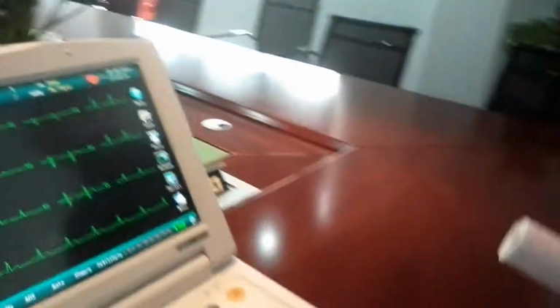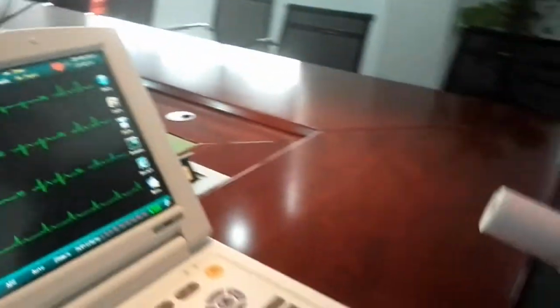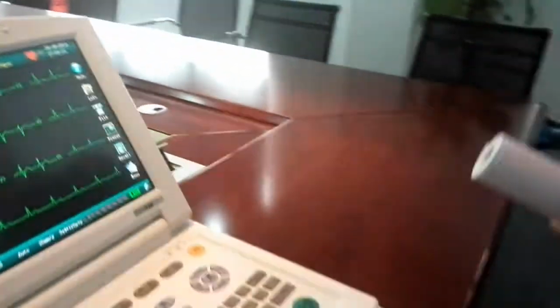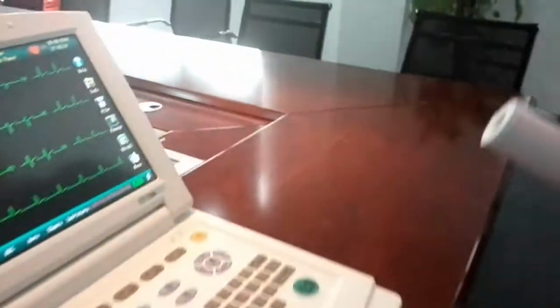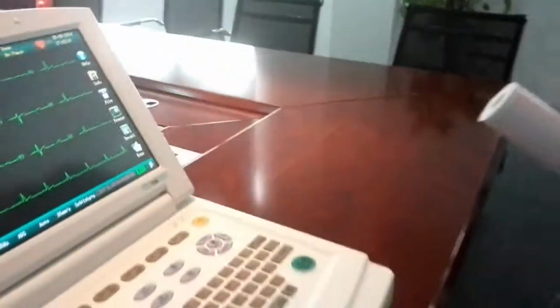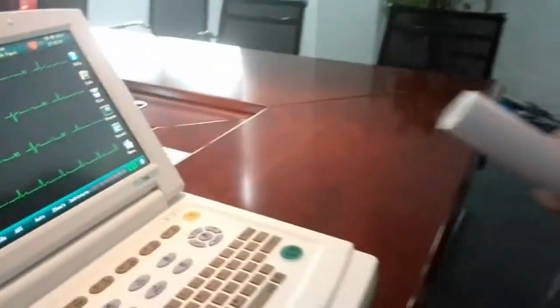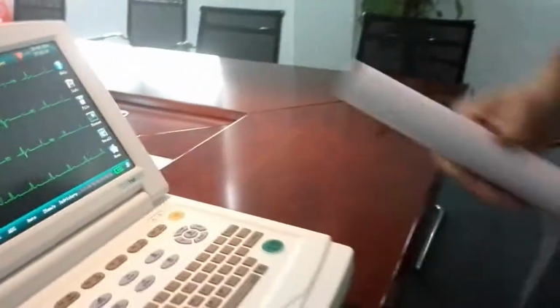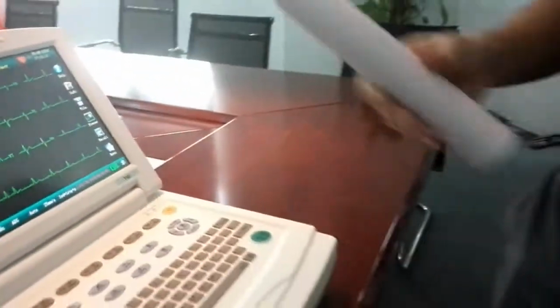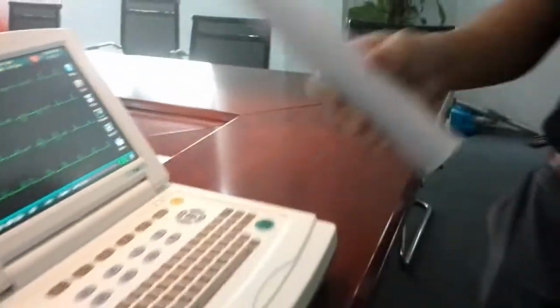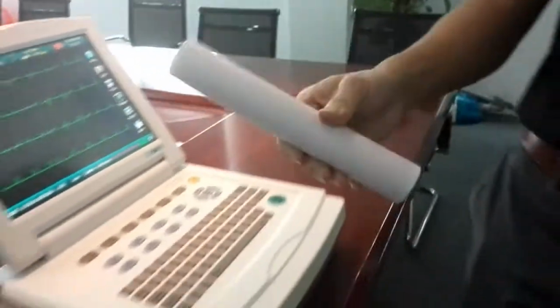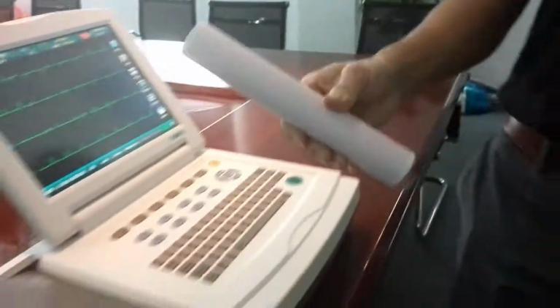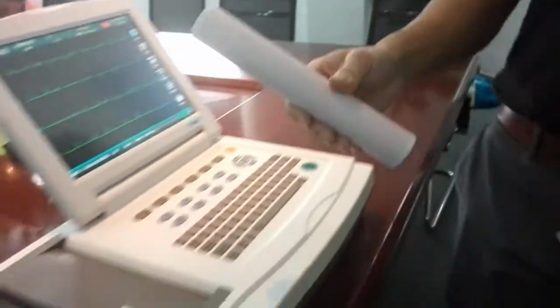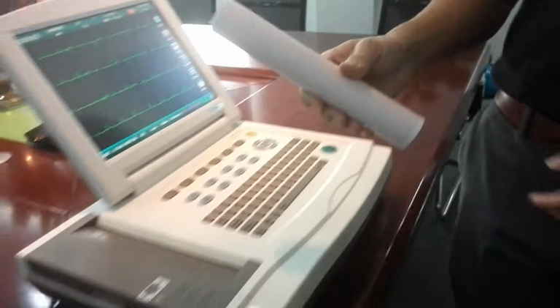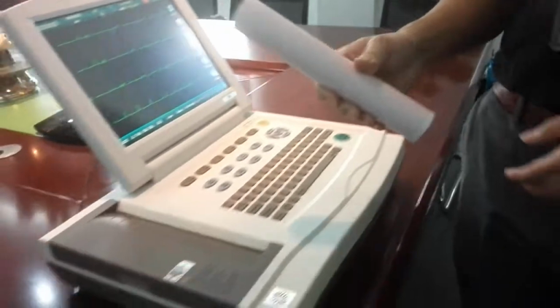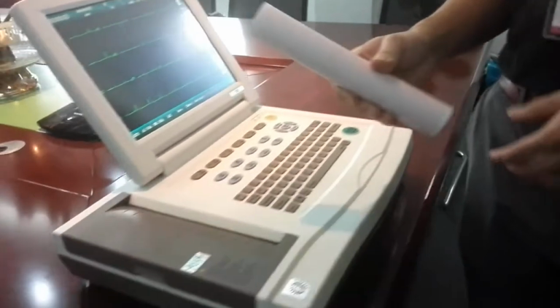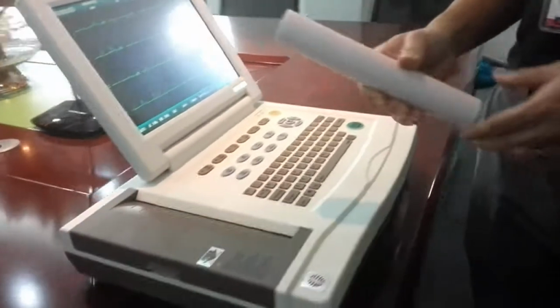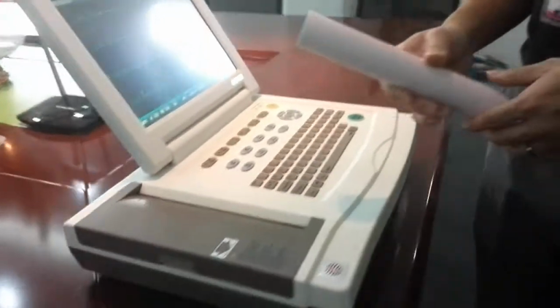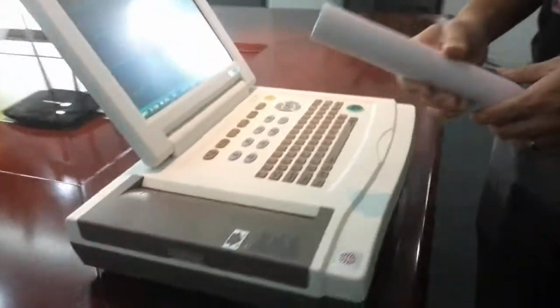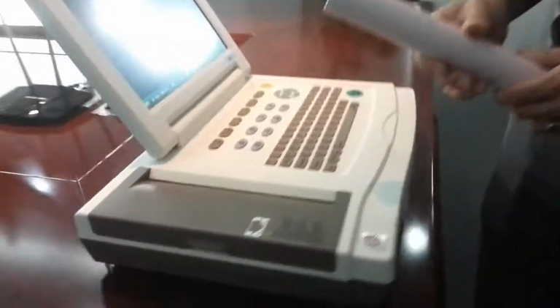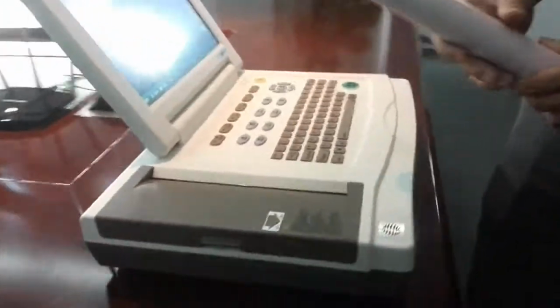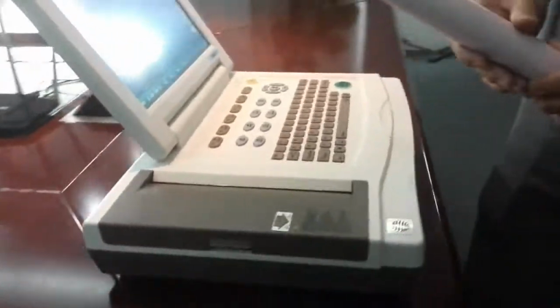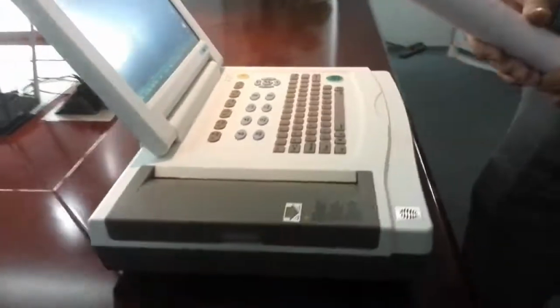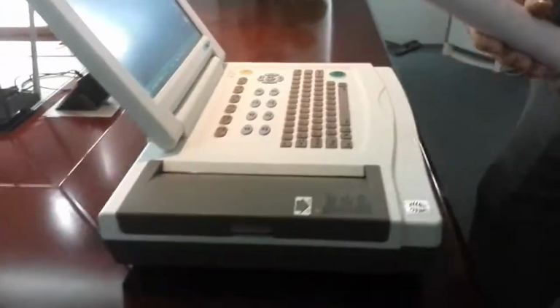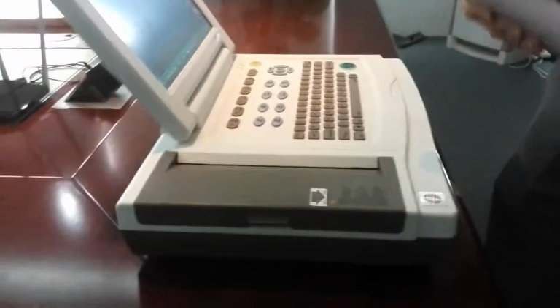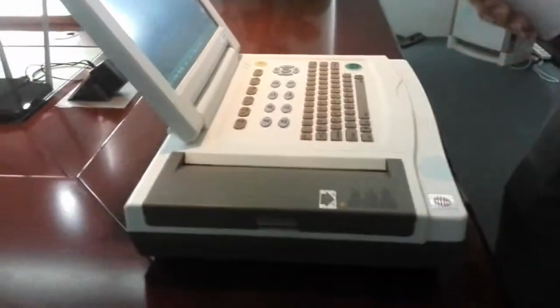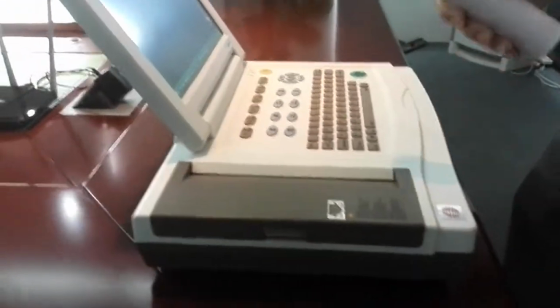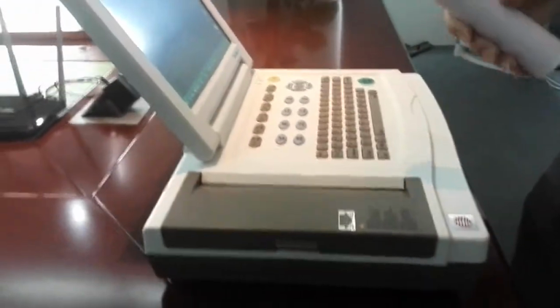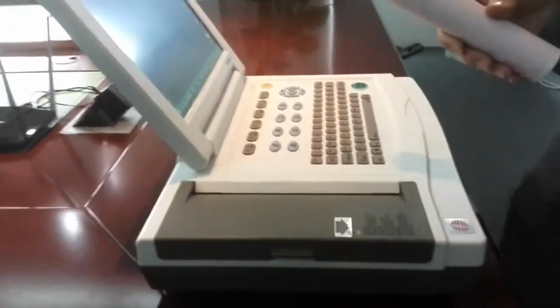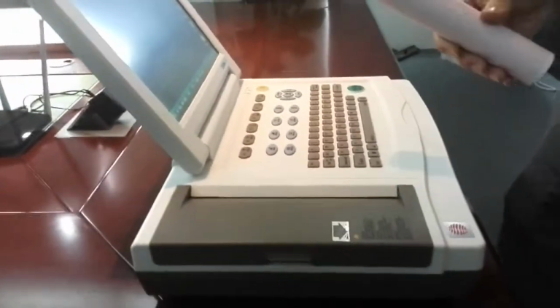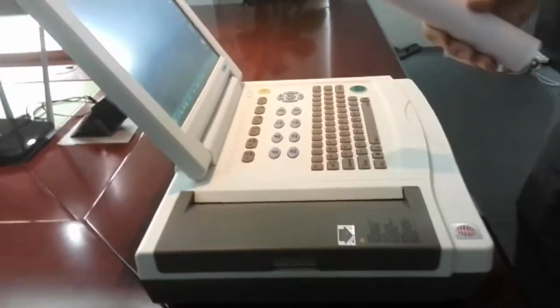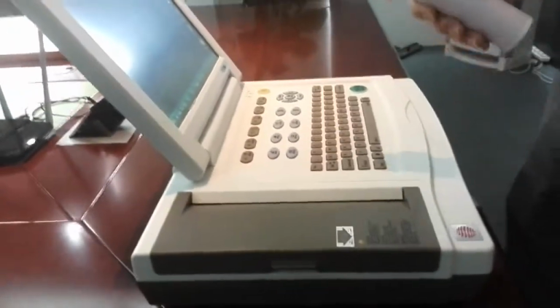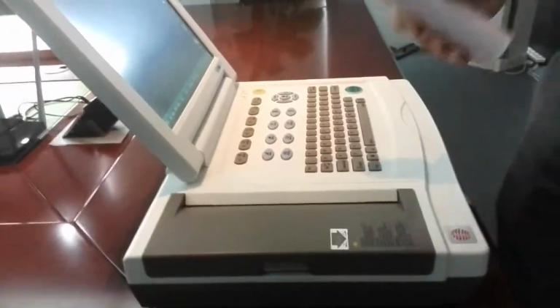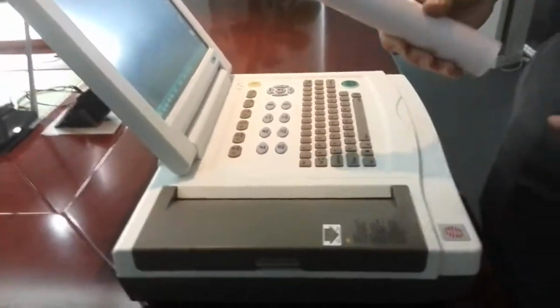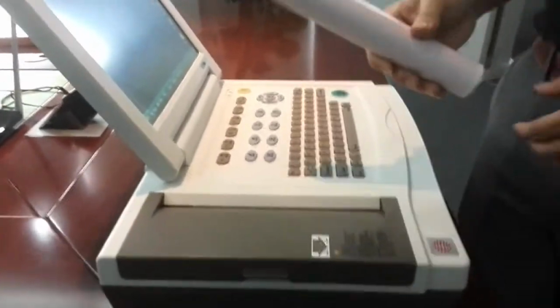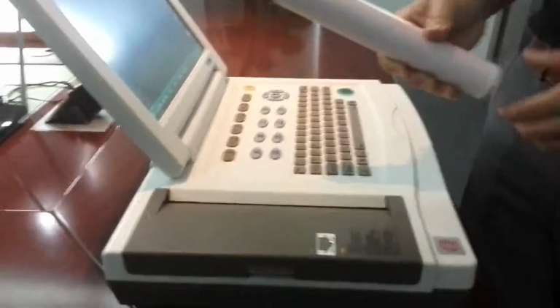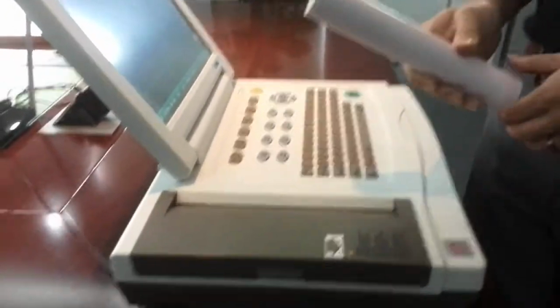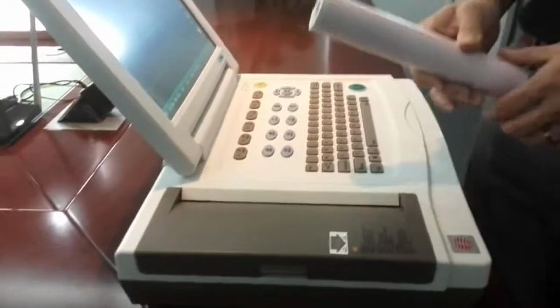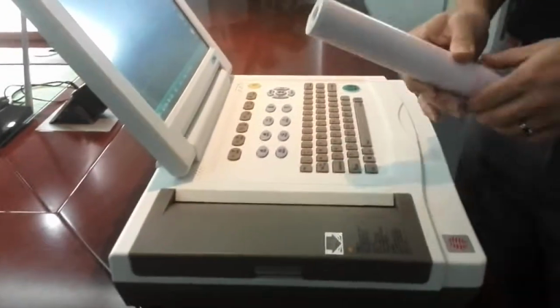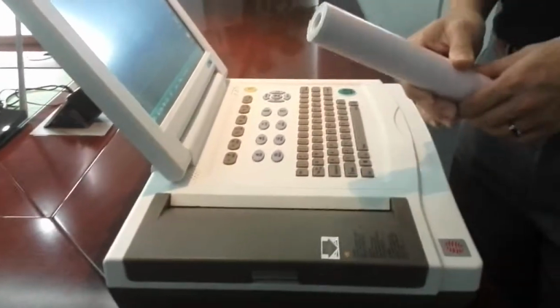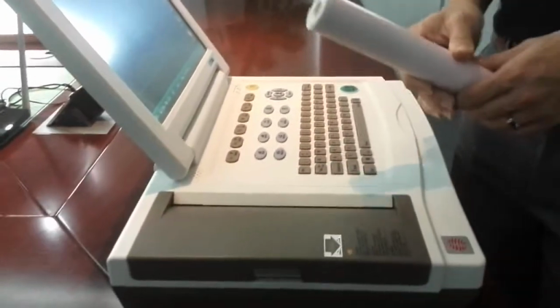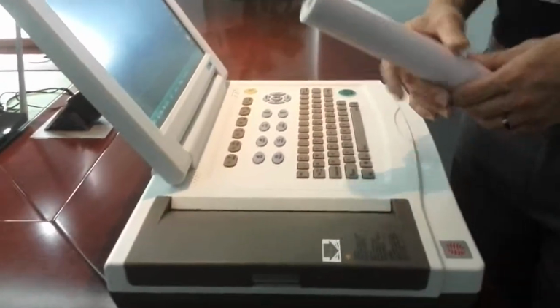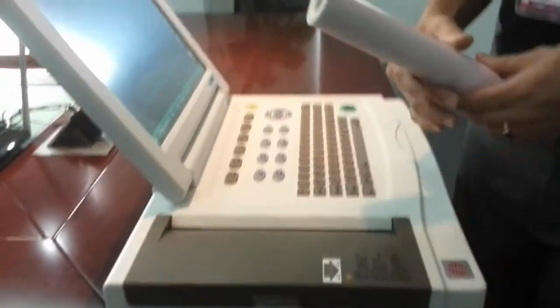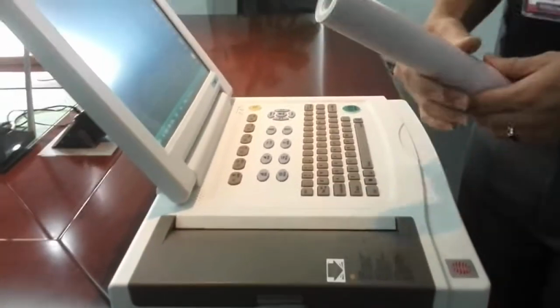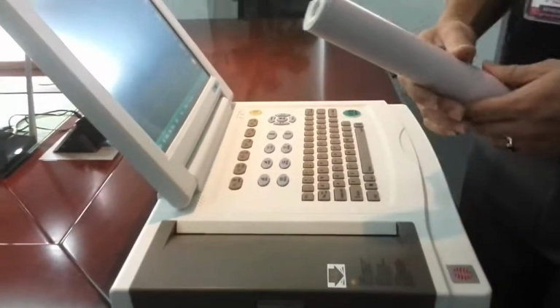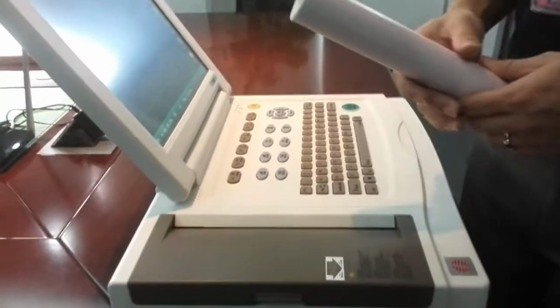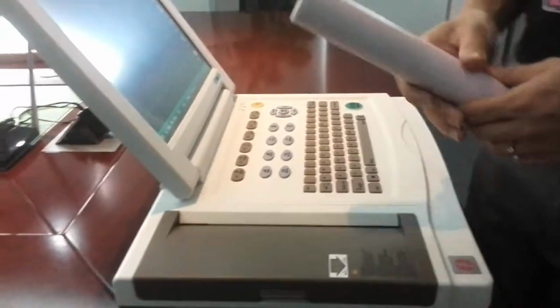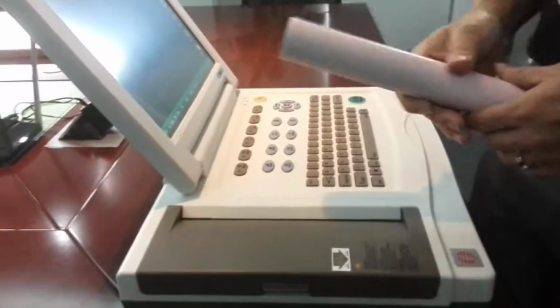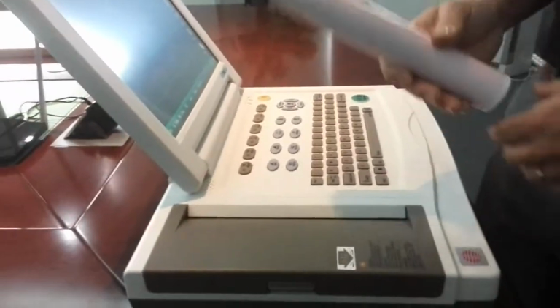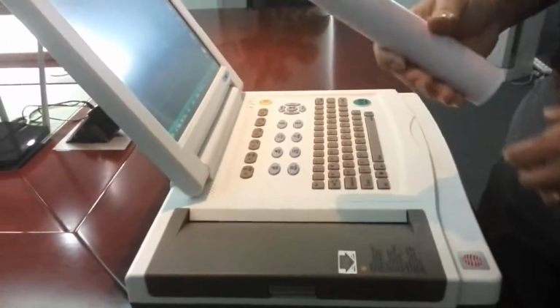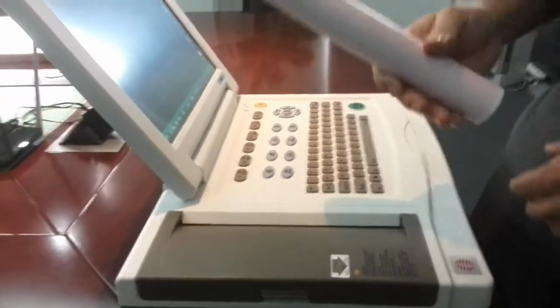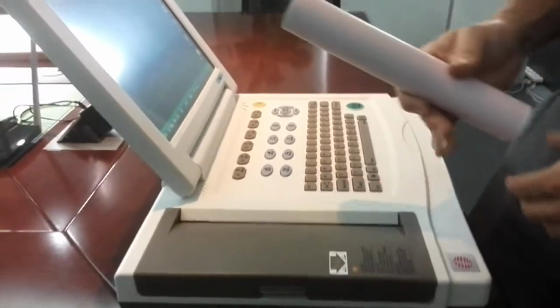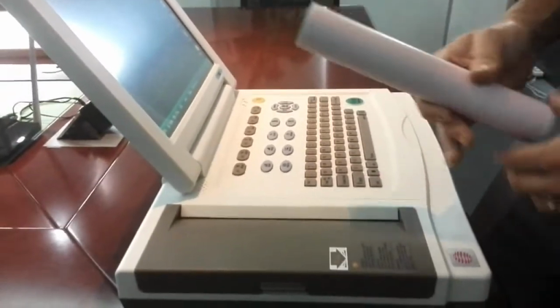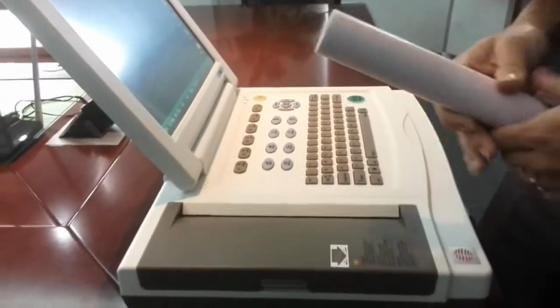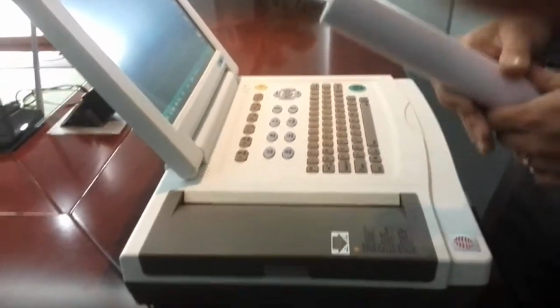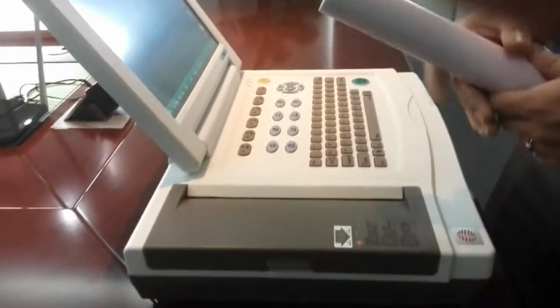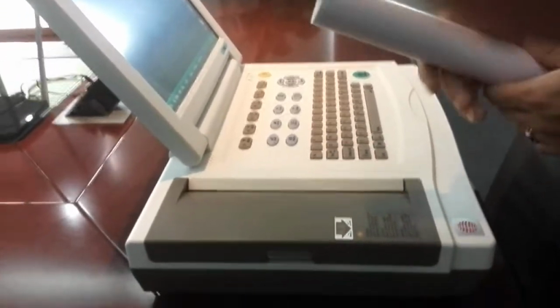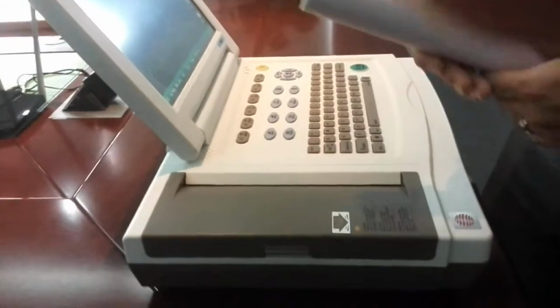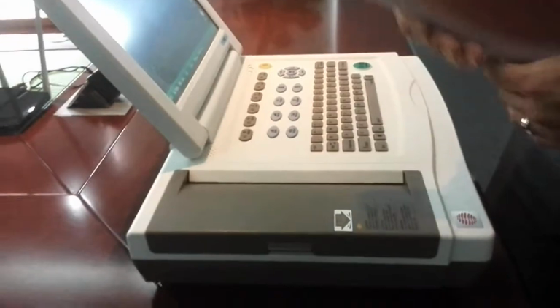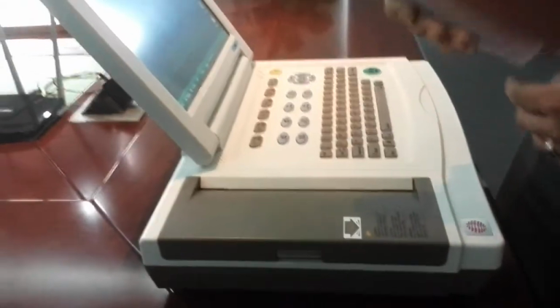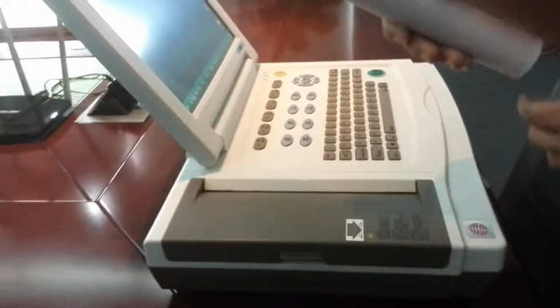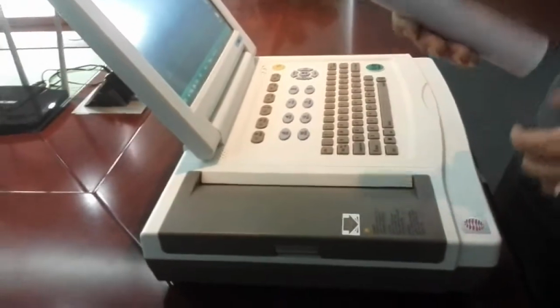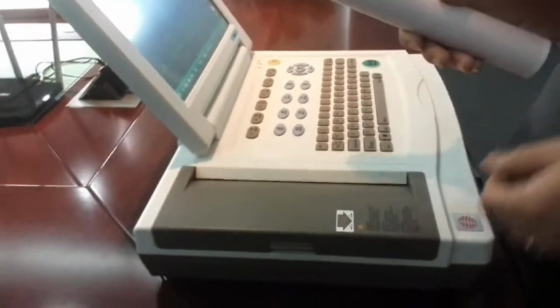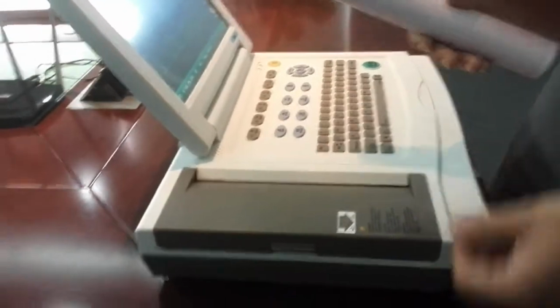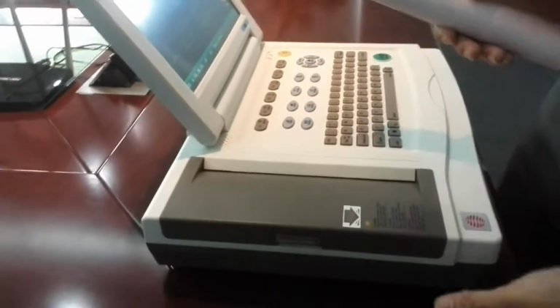So what we need to do is load the paper. Today we are using the roller paper, but you can use the z-fold paper as well. This machine is compatible with both paper types.